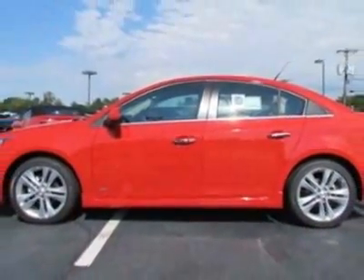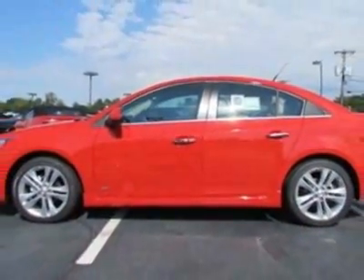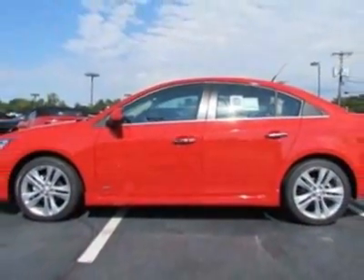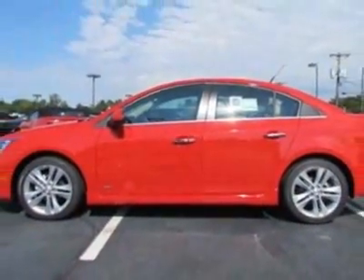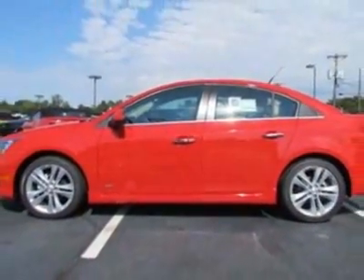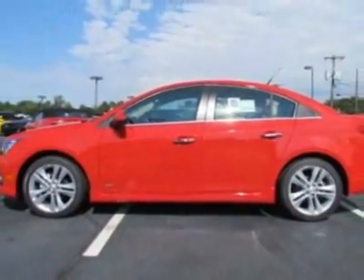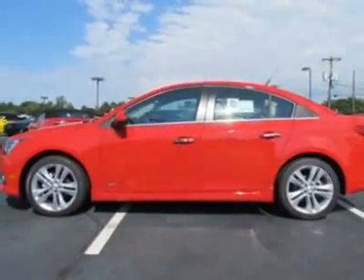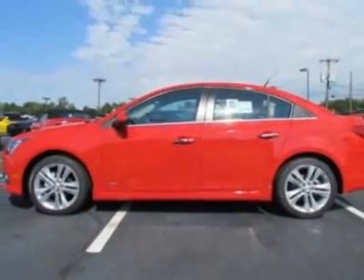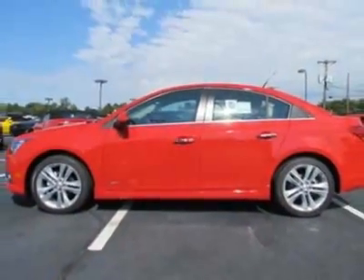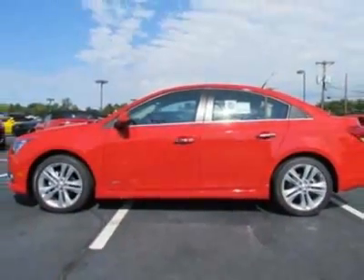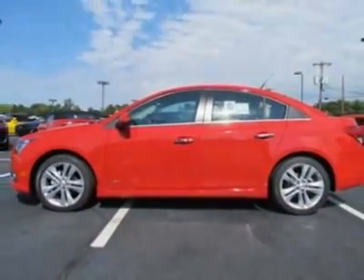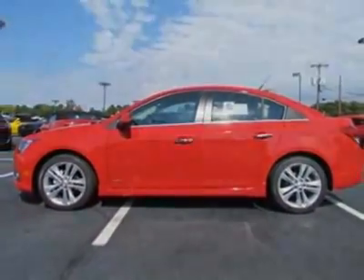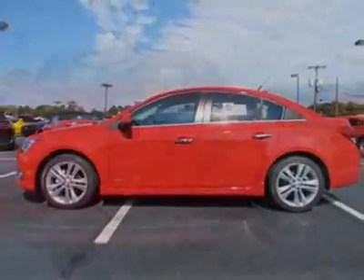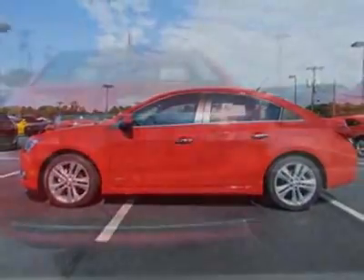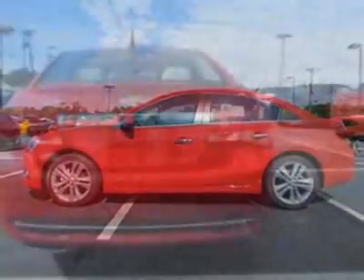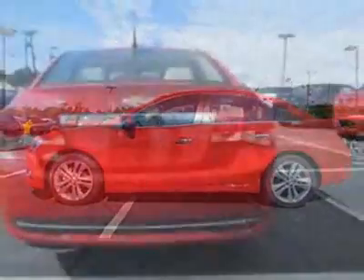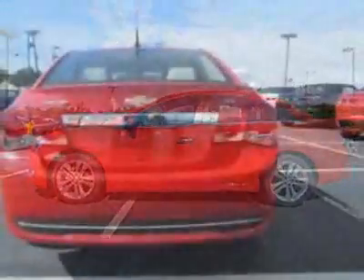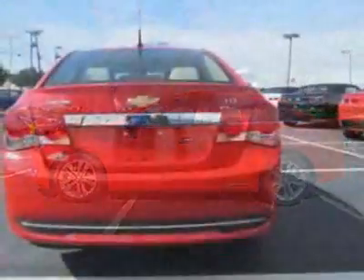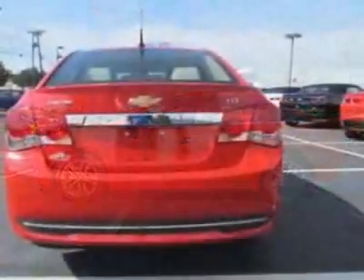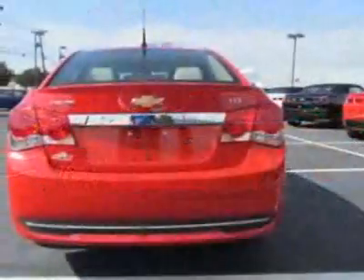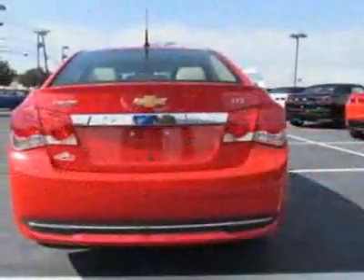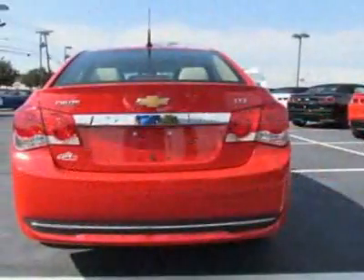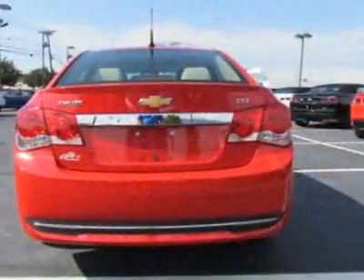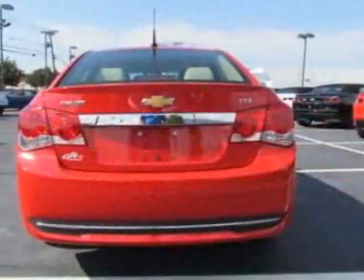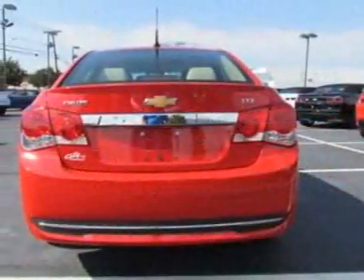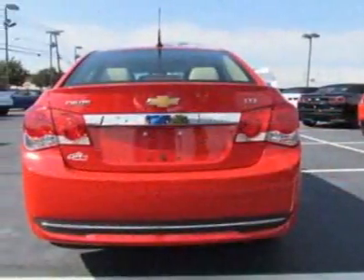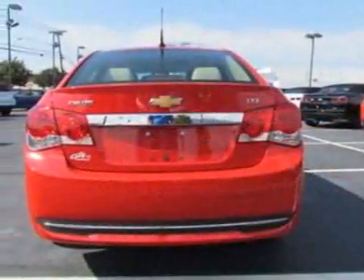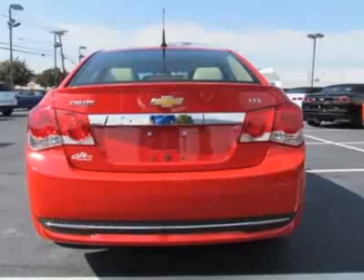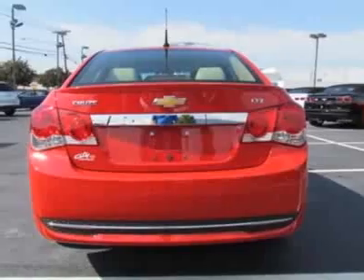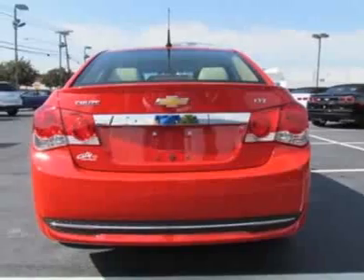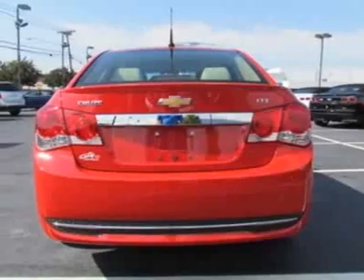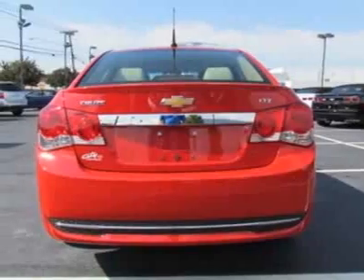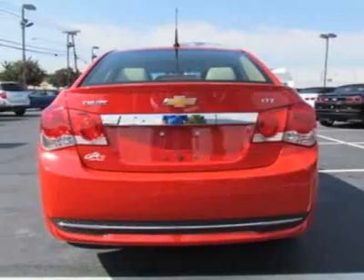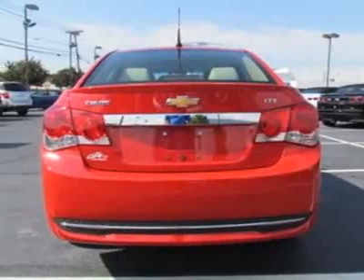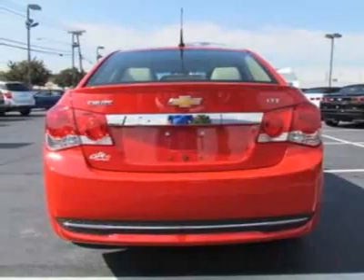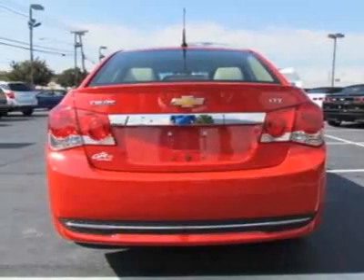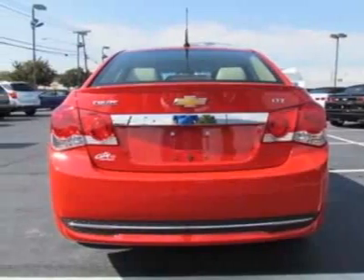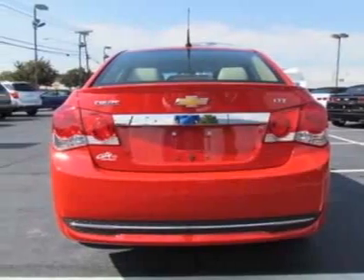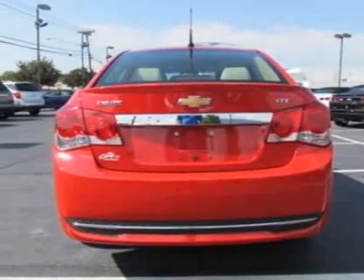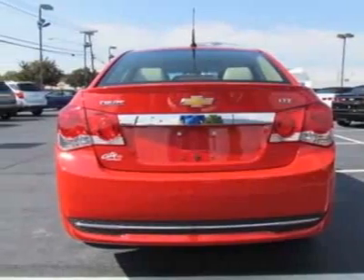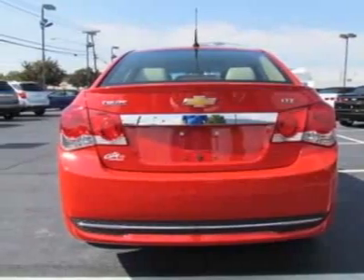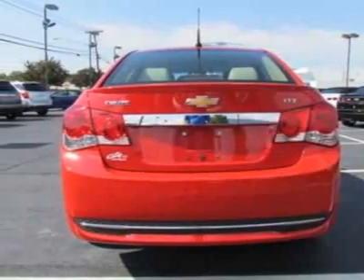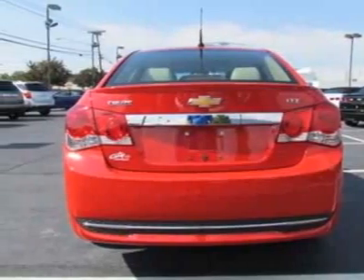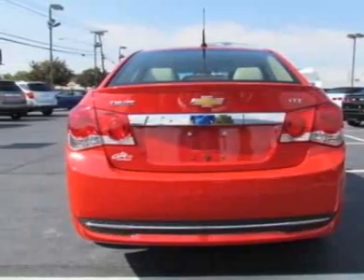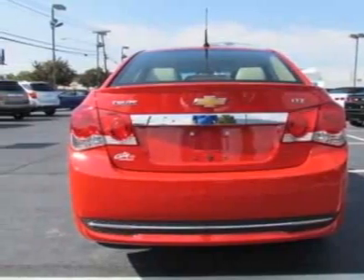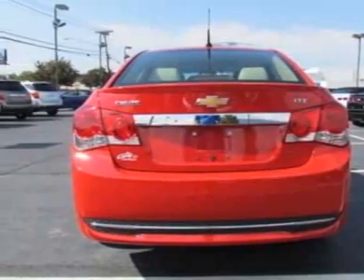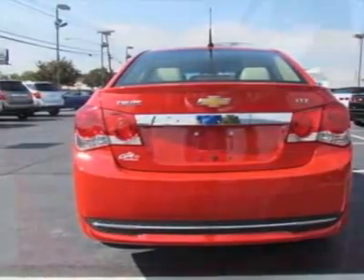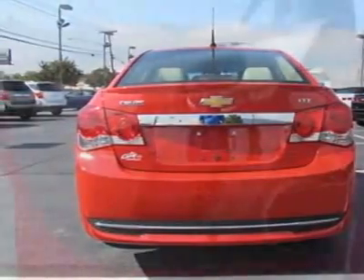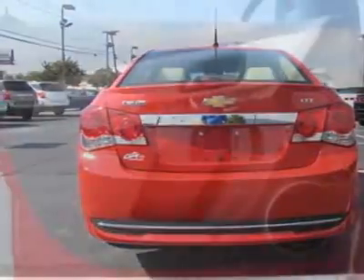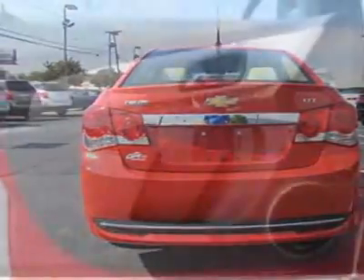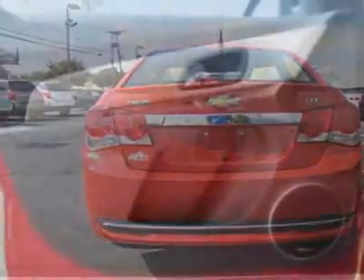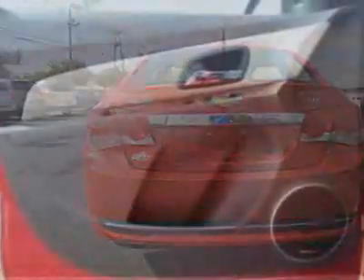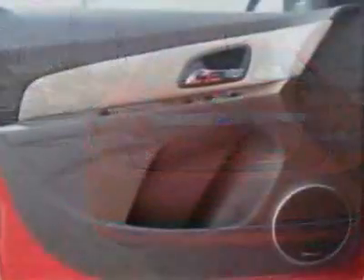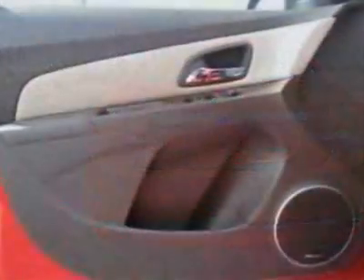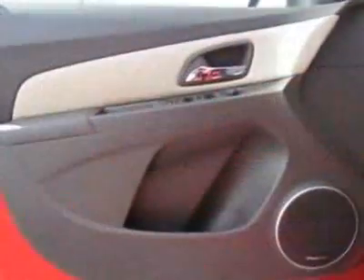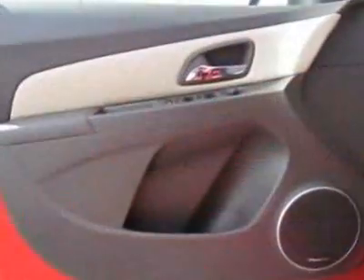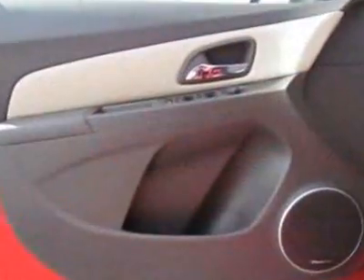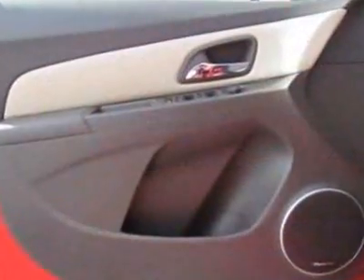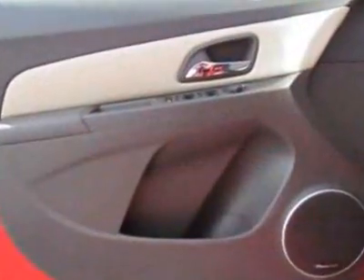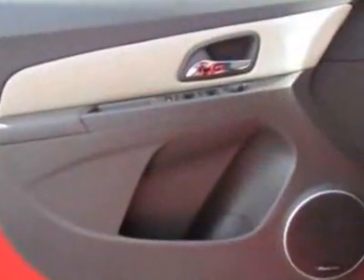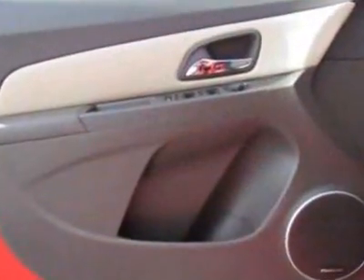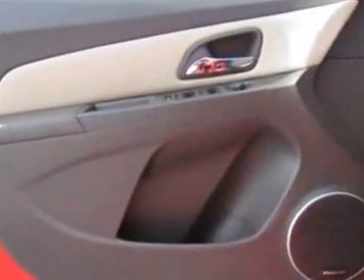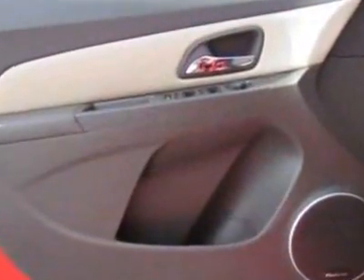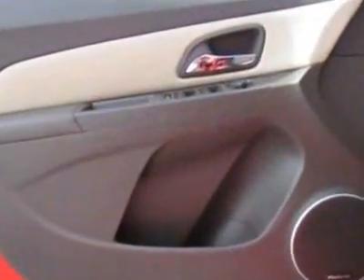Spoiler: Rear. Audio System Feature: Pioneer Premium 9-Speaker System with Amplifier, 250 Watts.